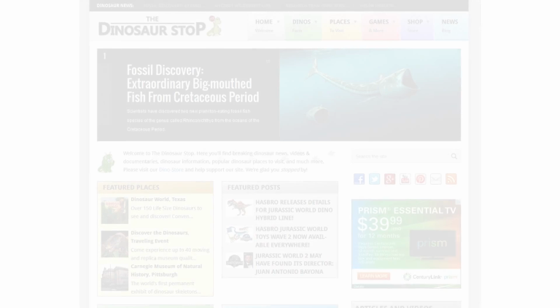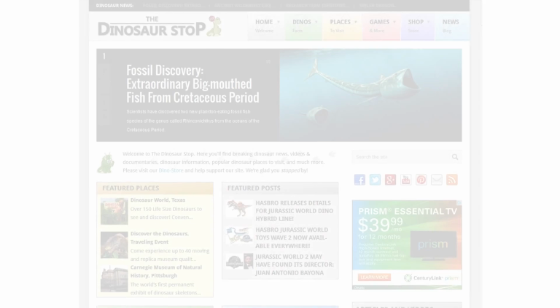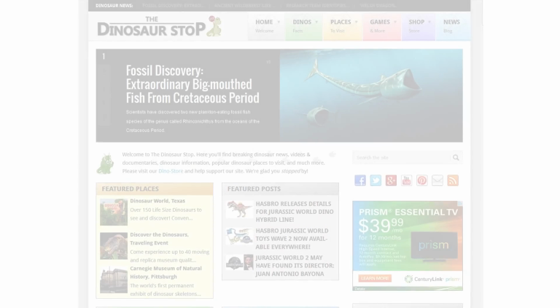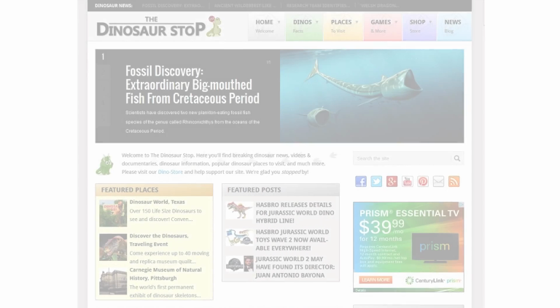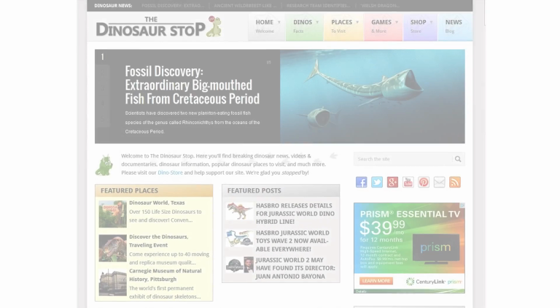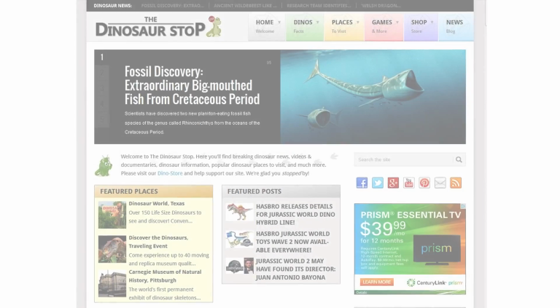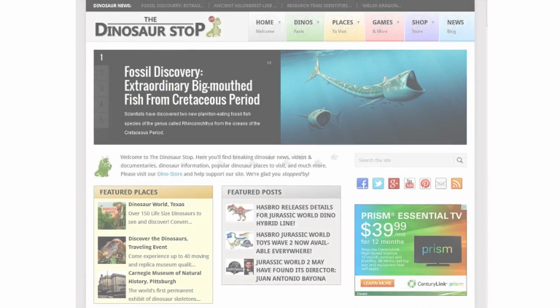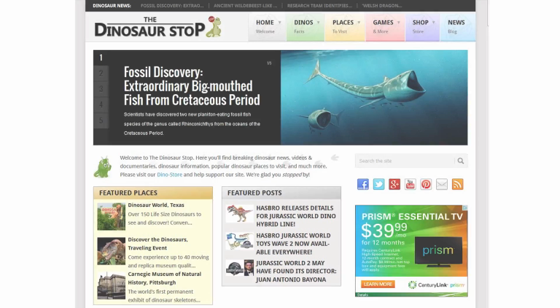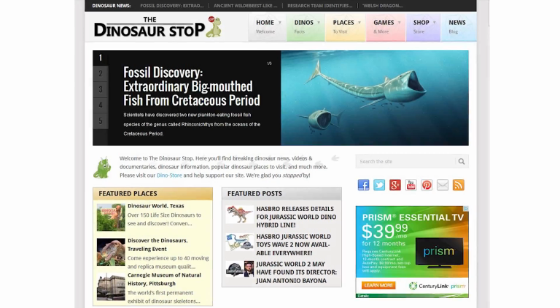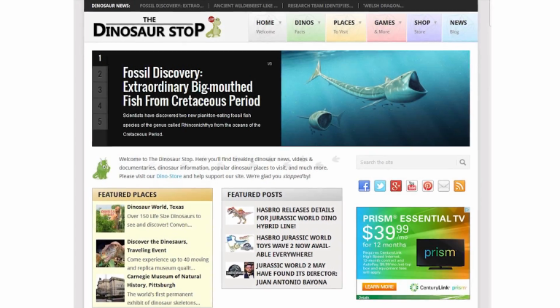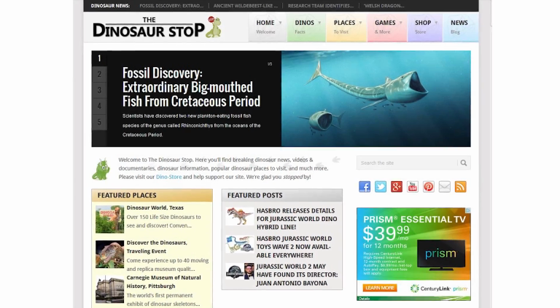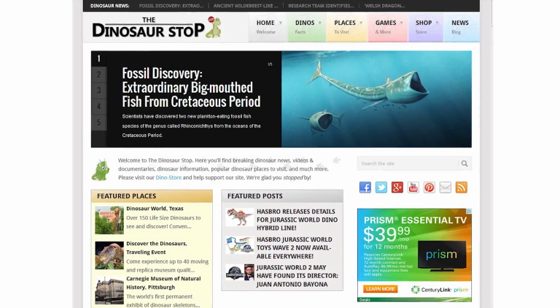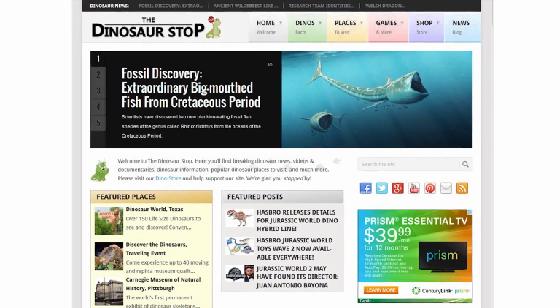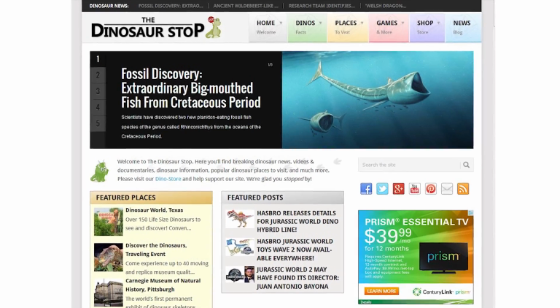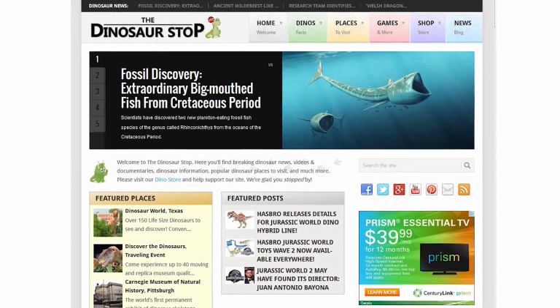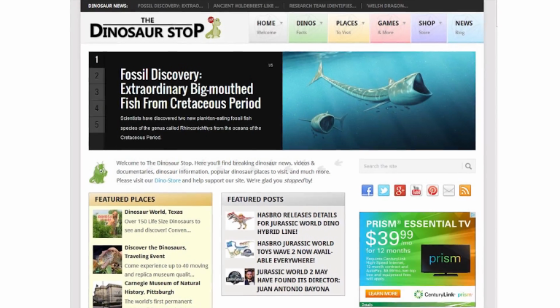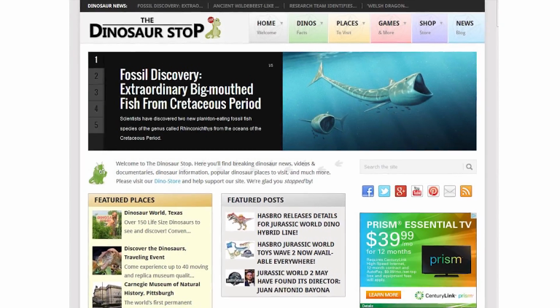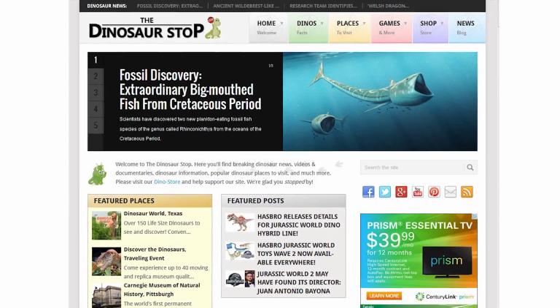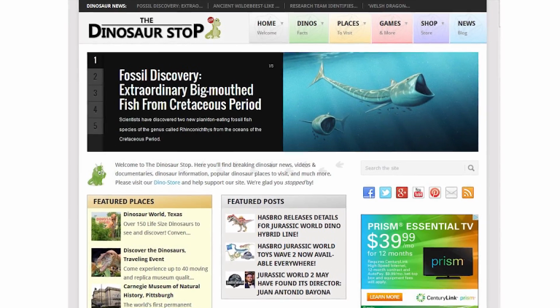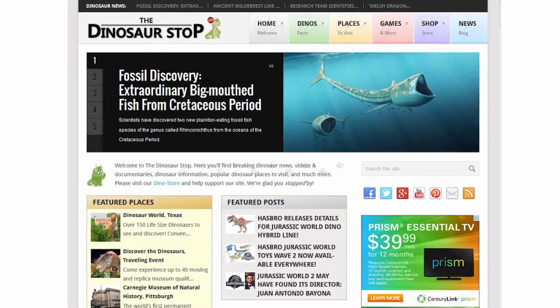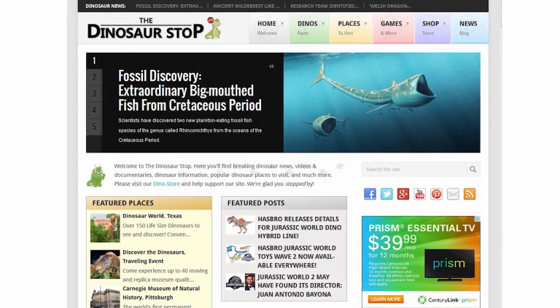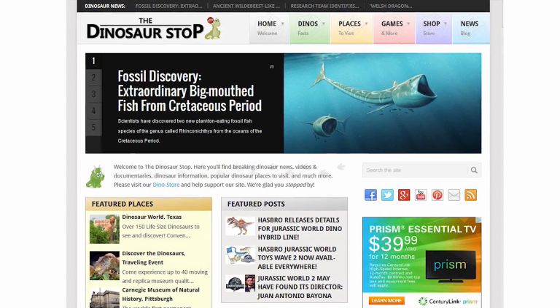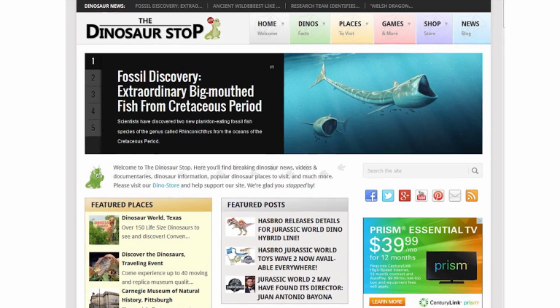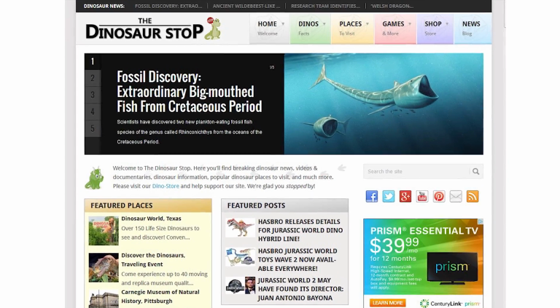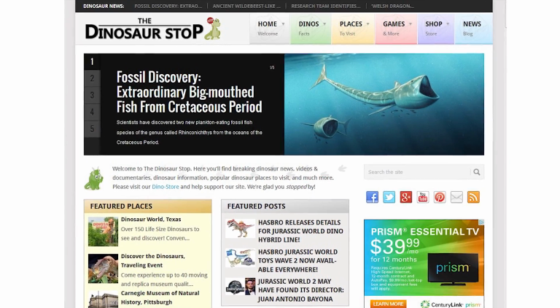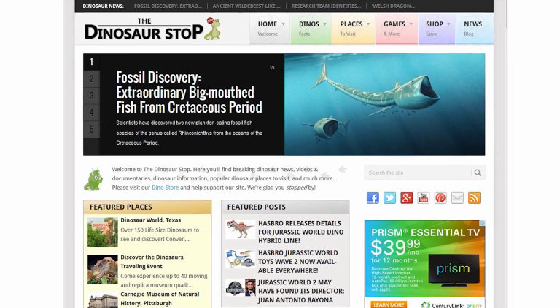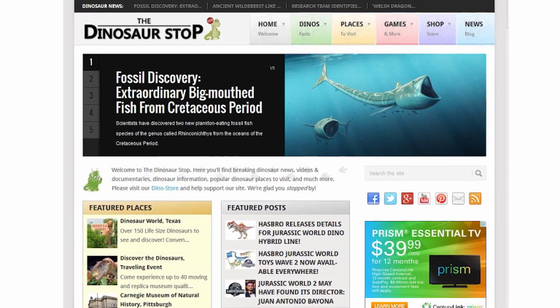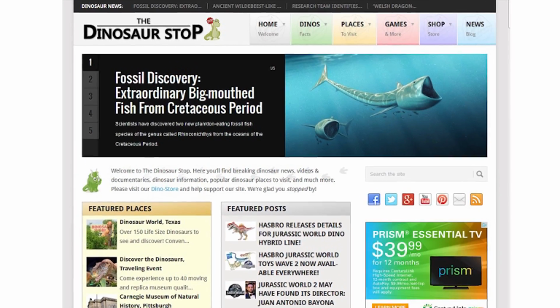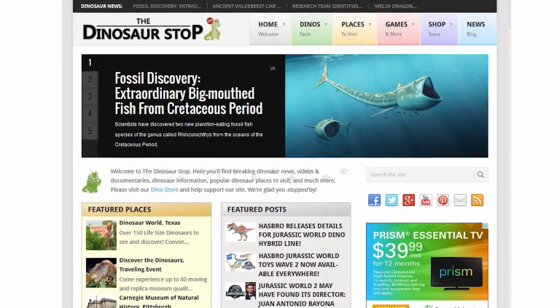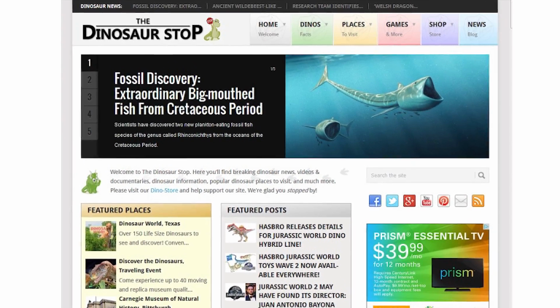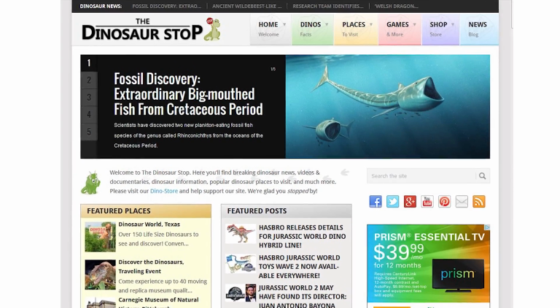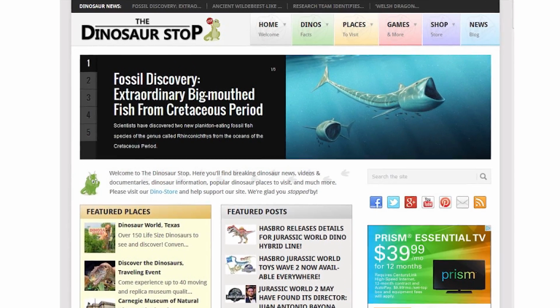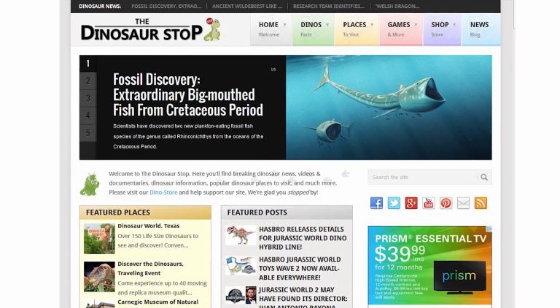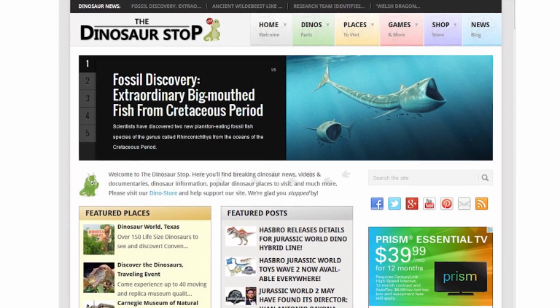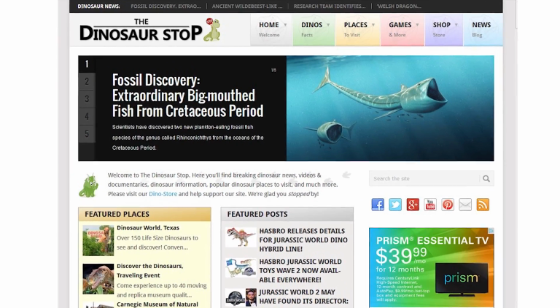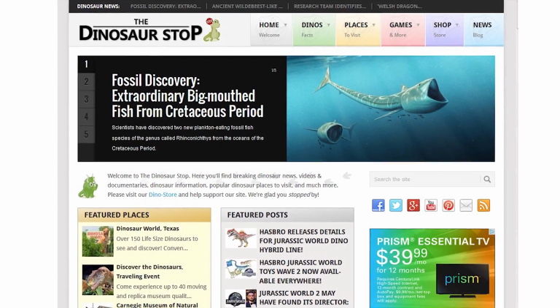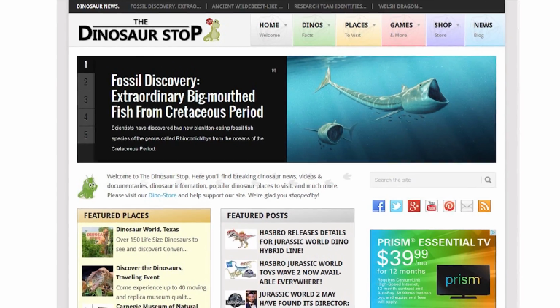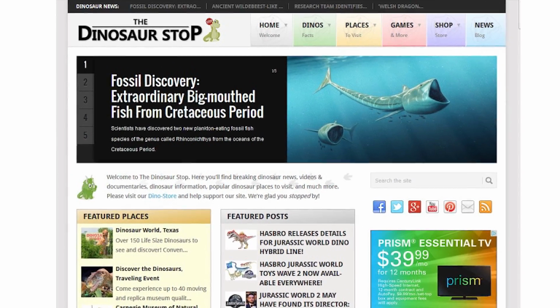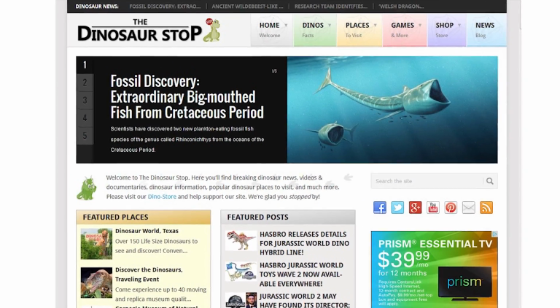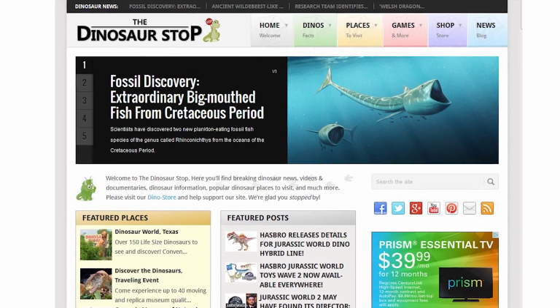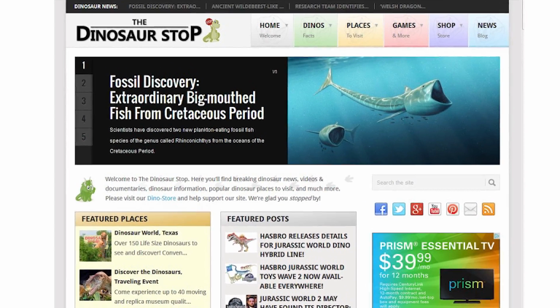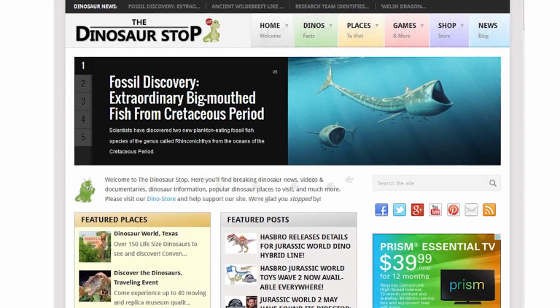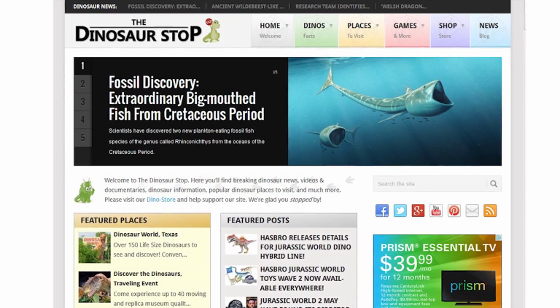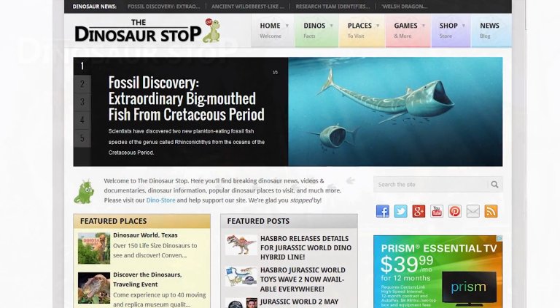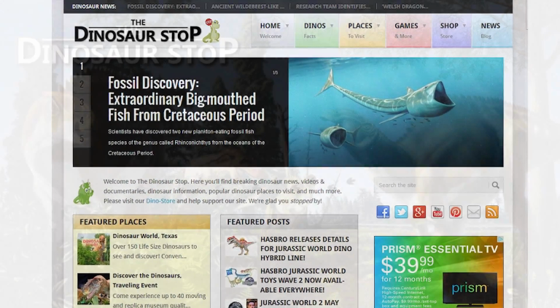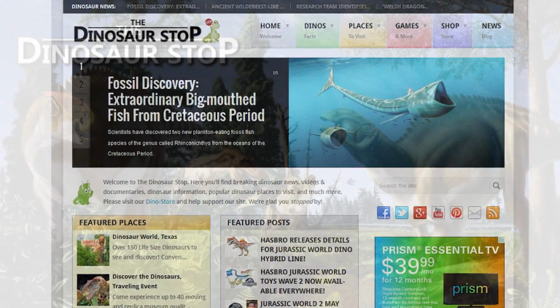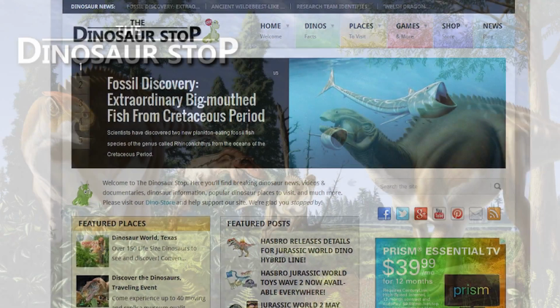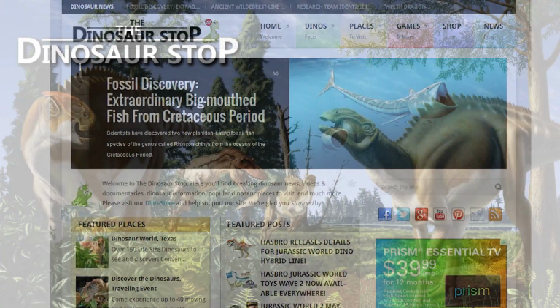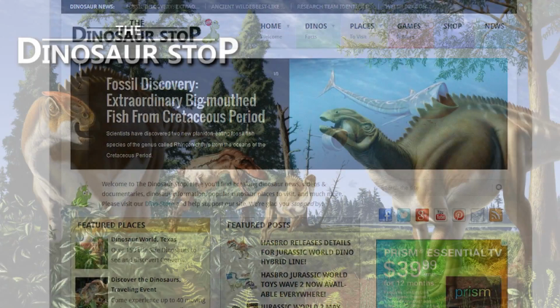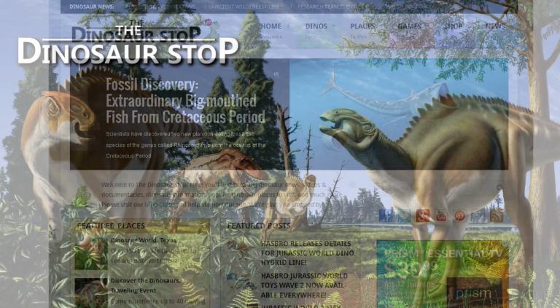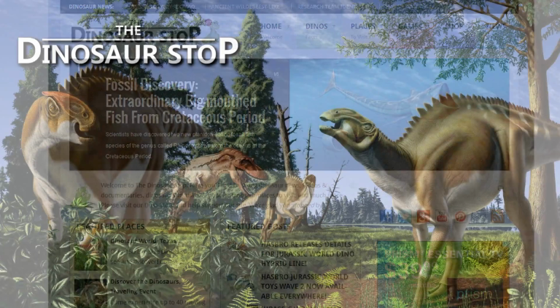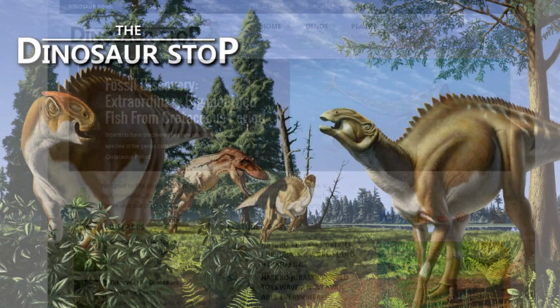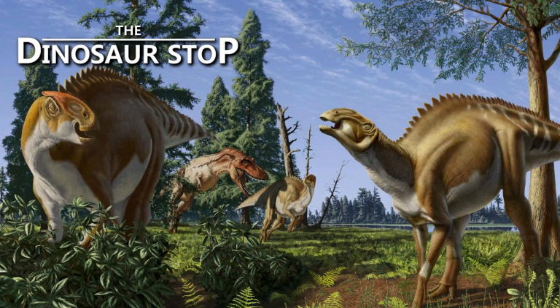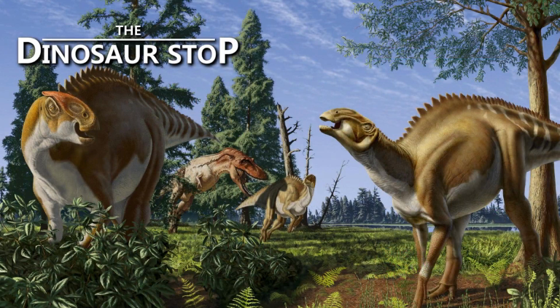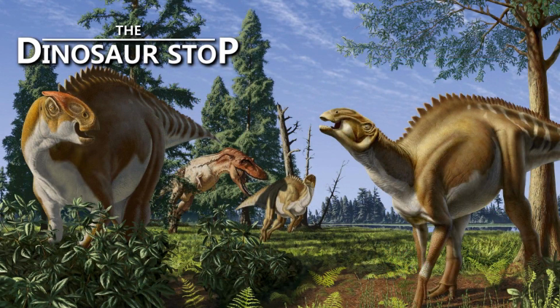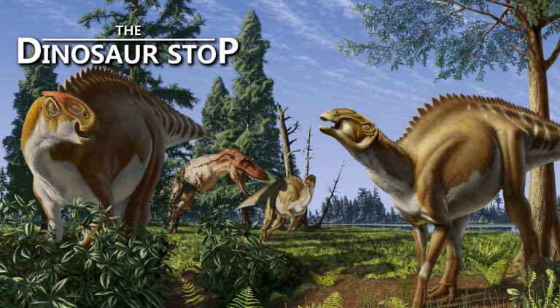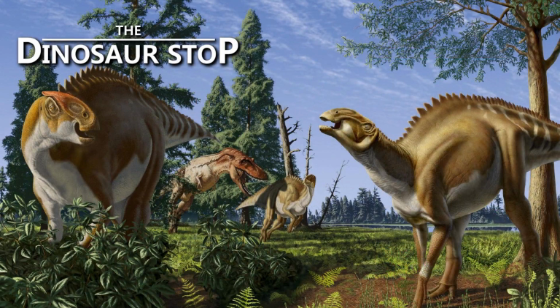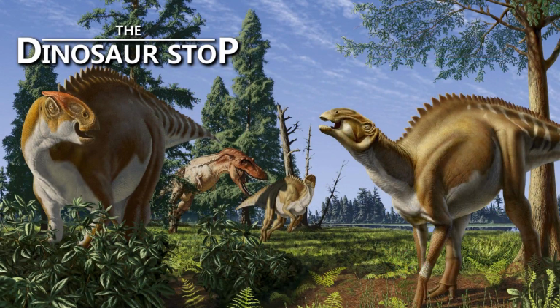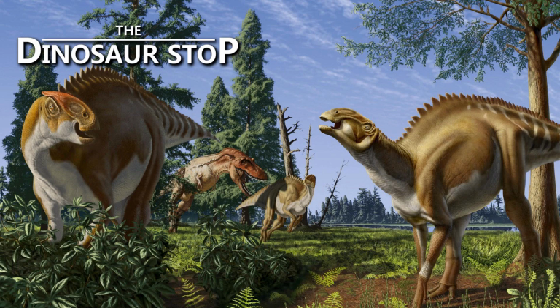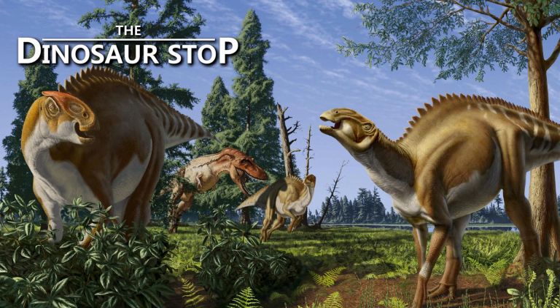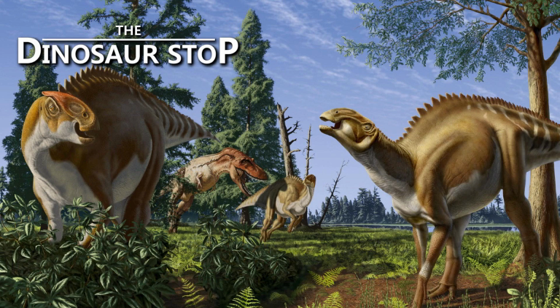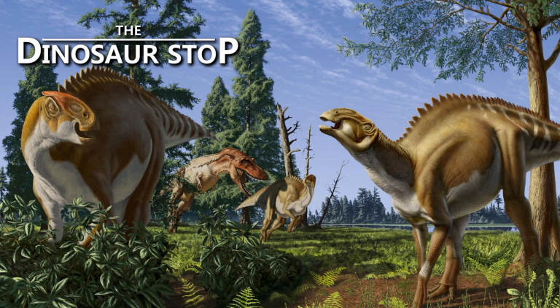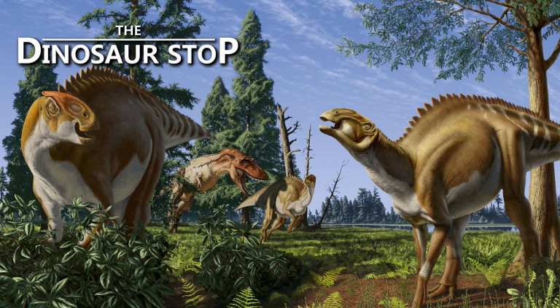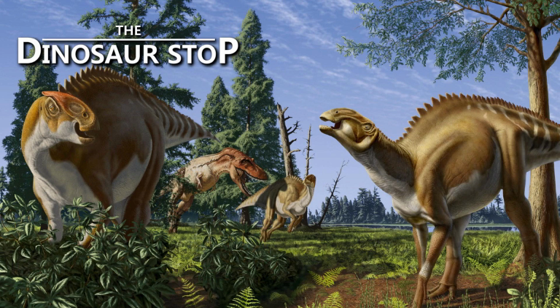To stay up to date on dinosaur news, visit dinosaurstop.com. That's all for this week.